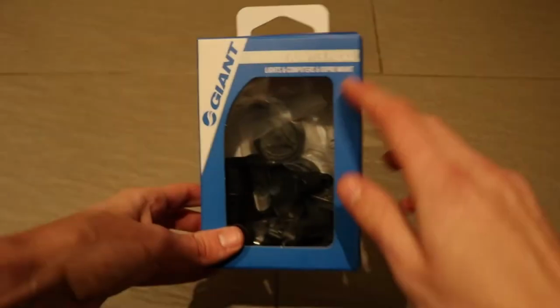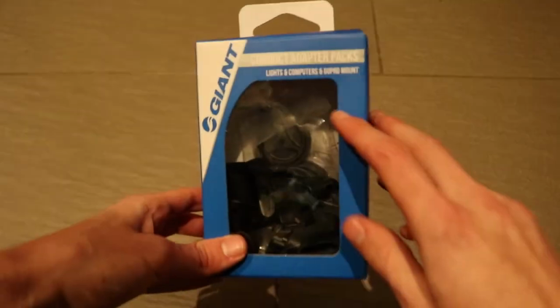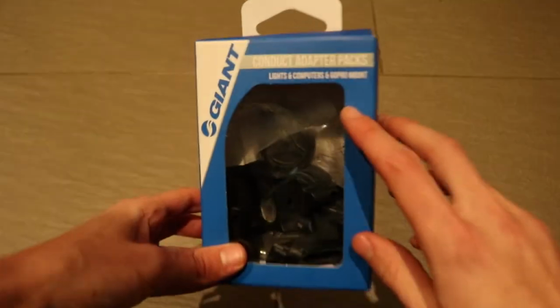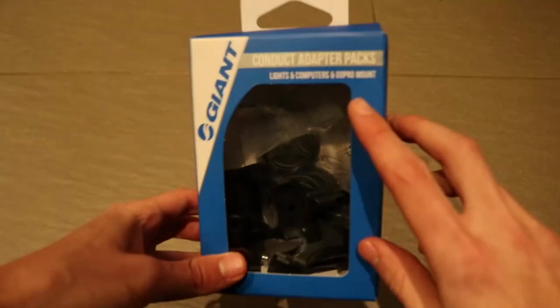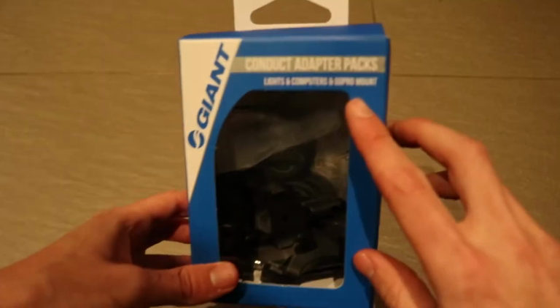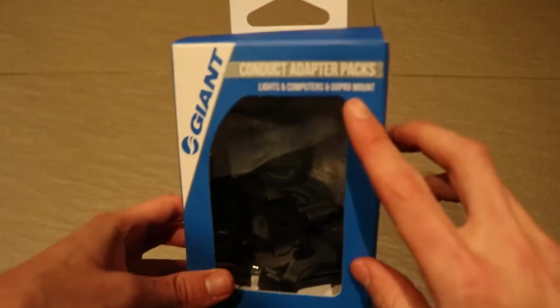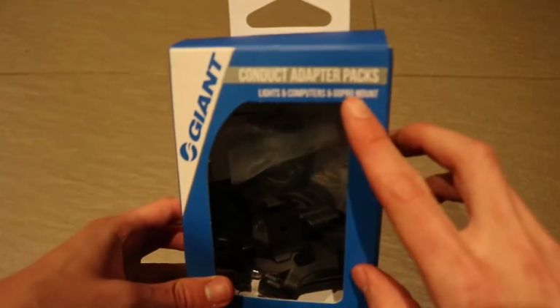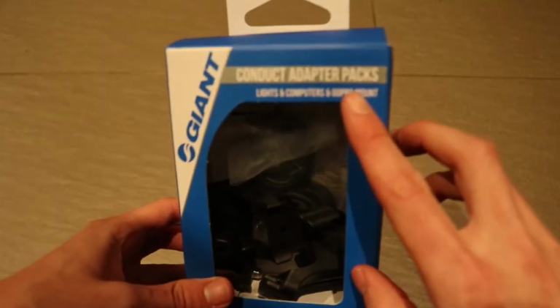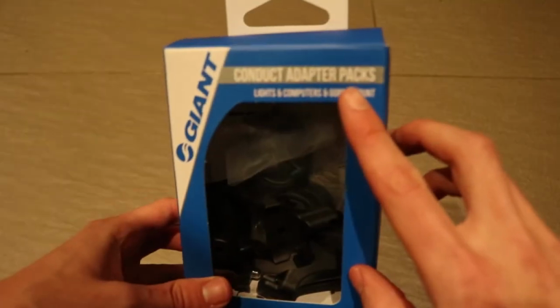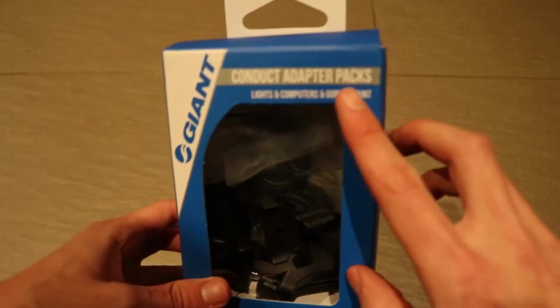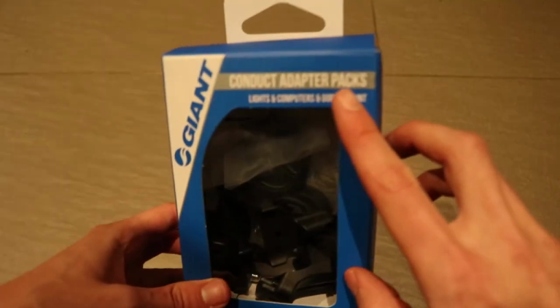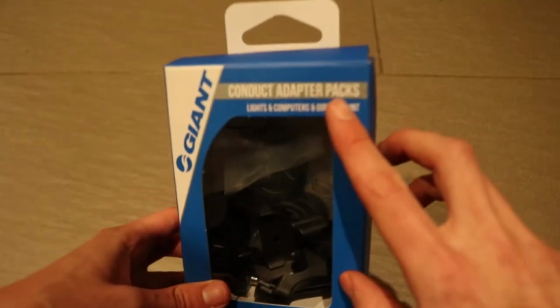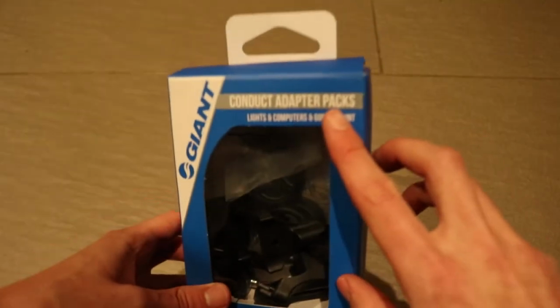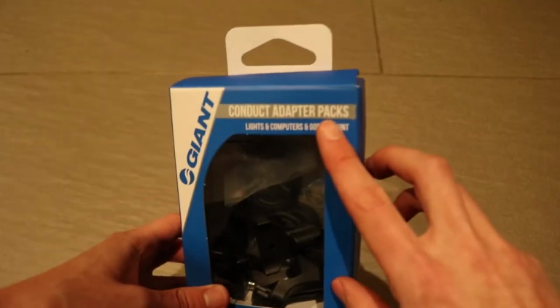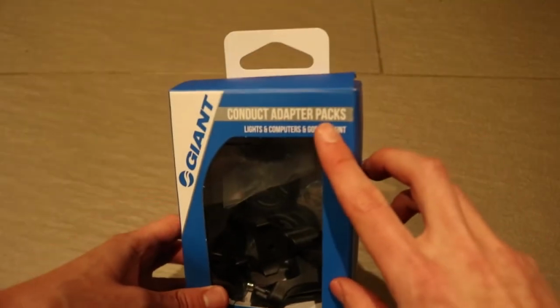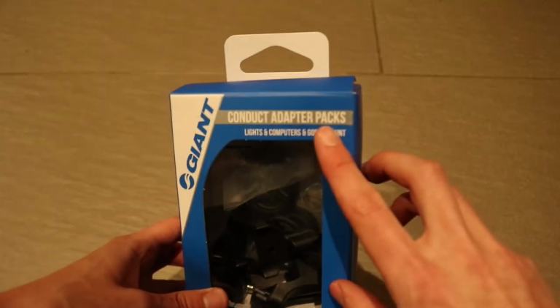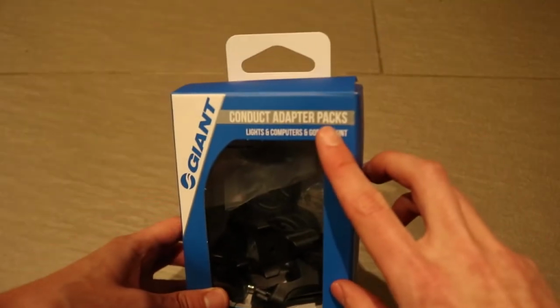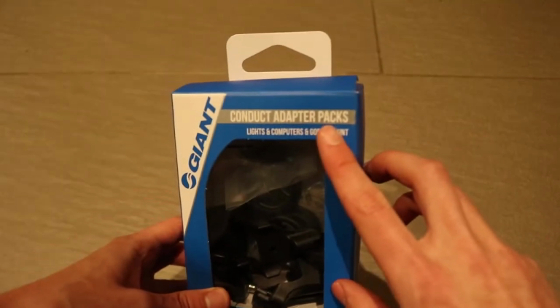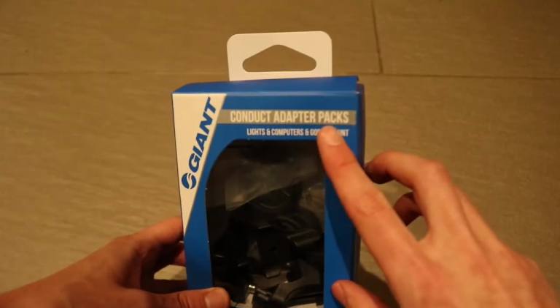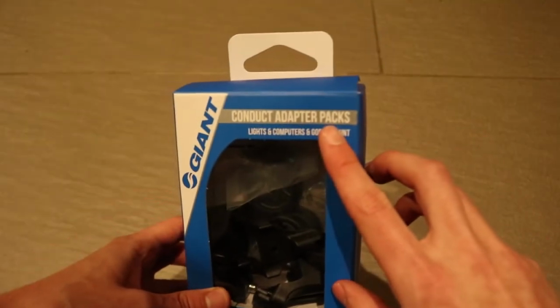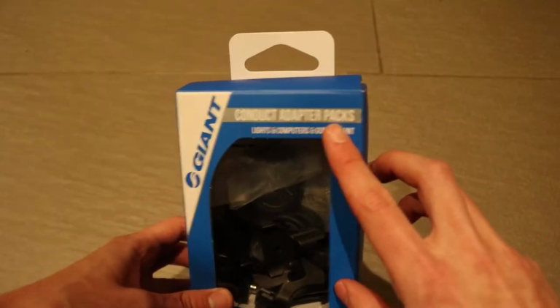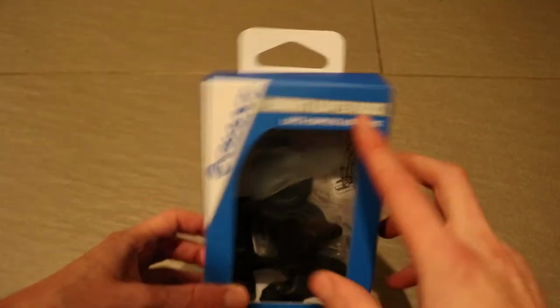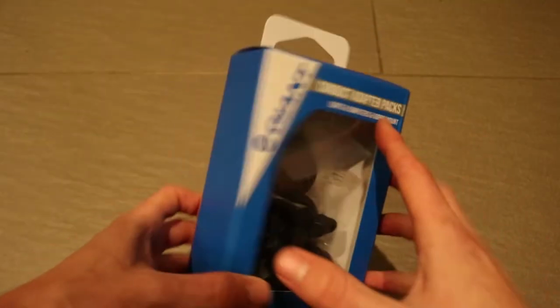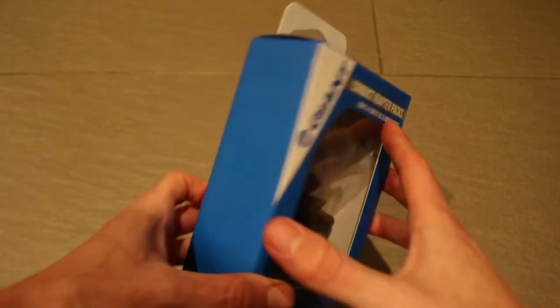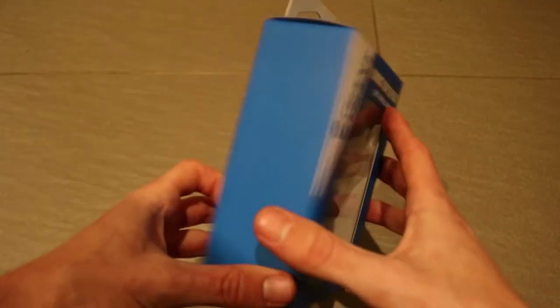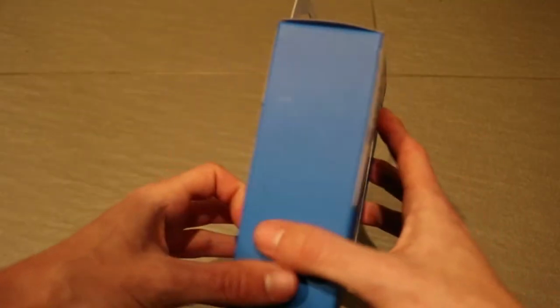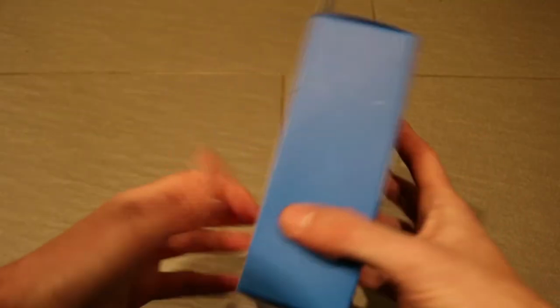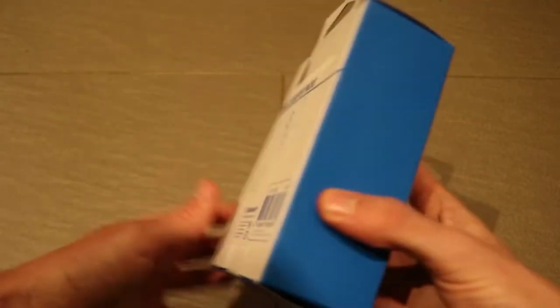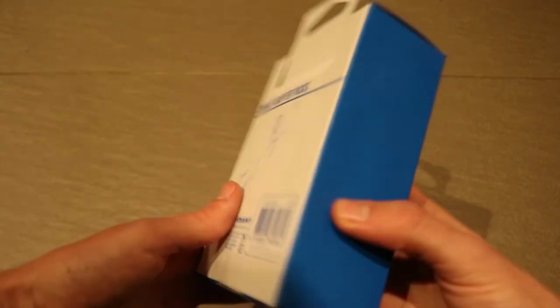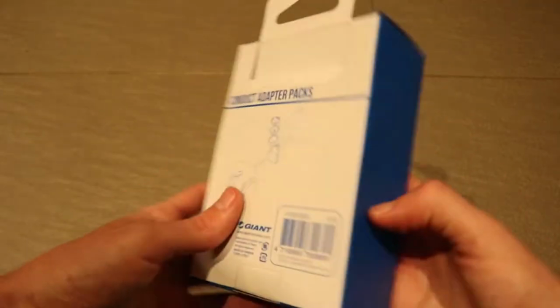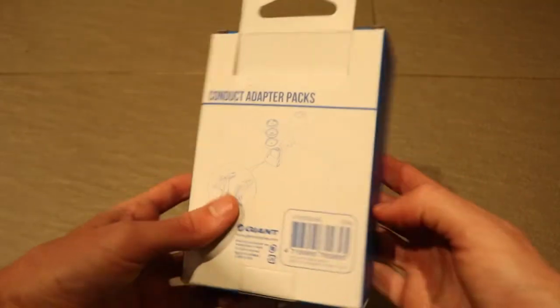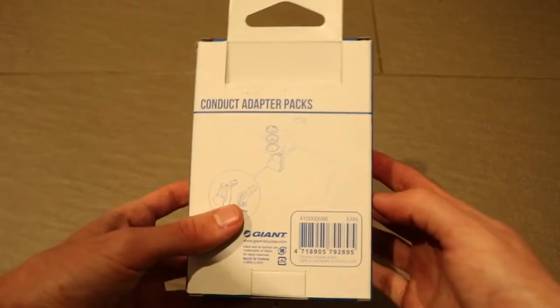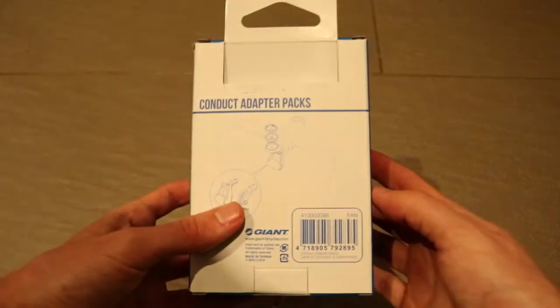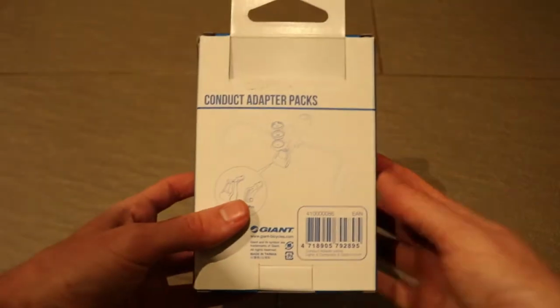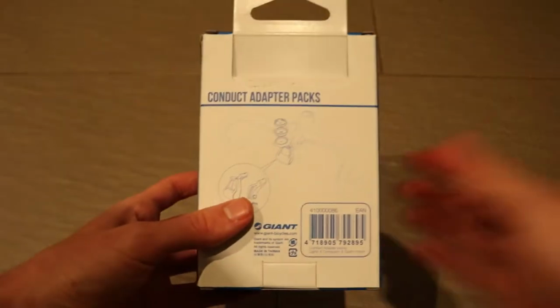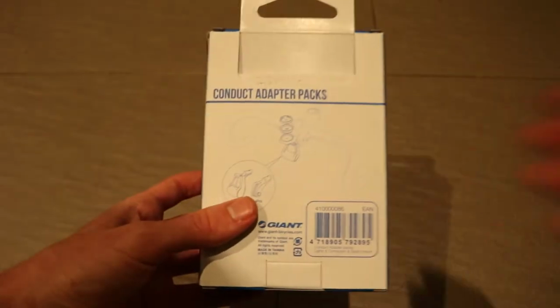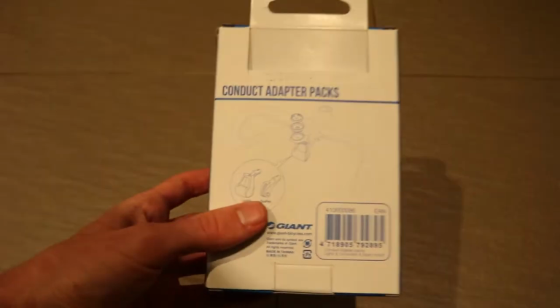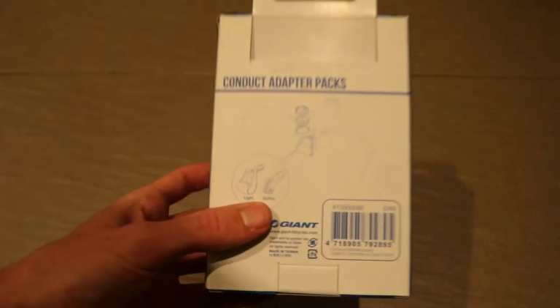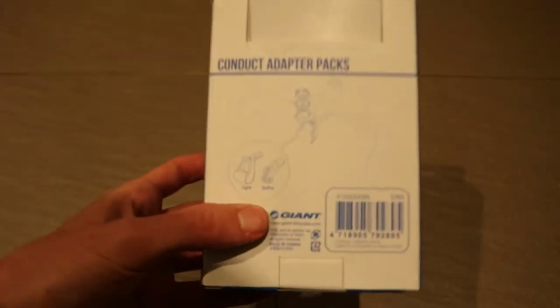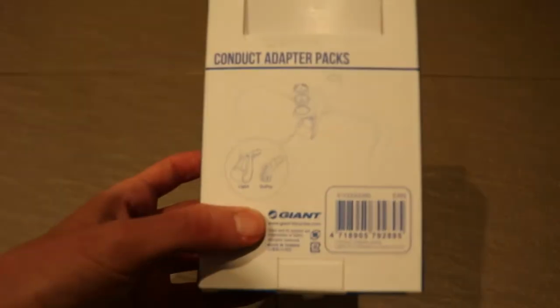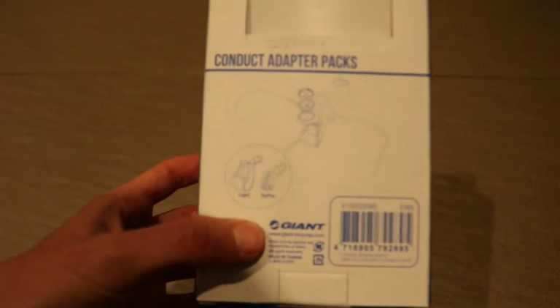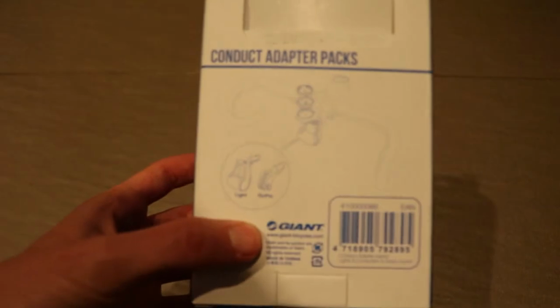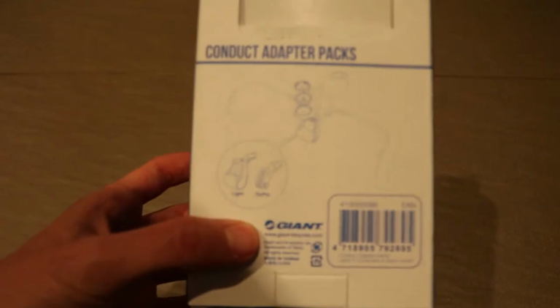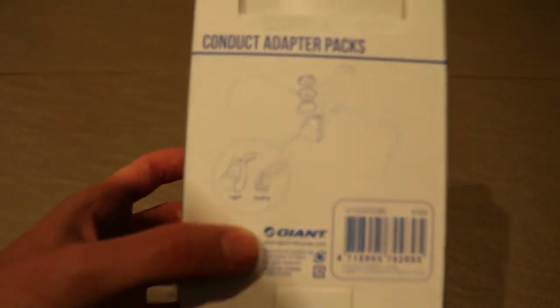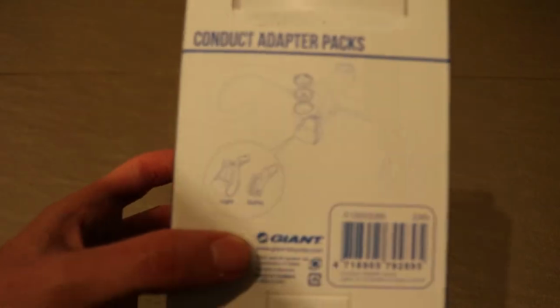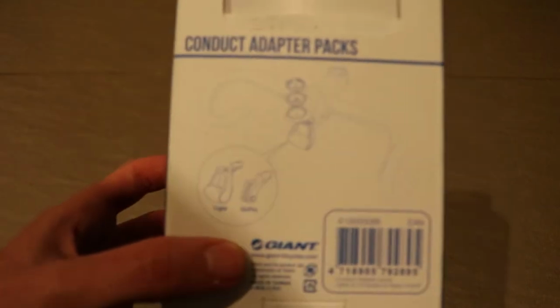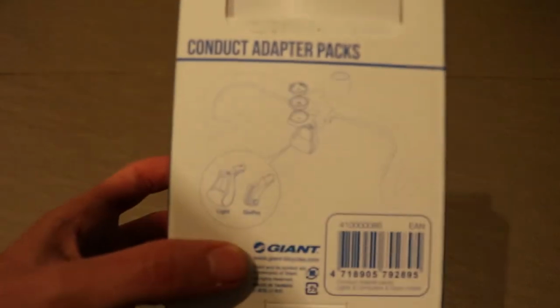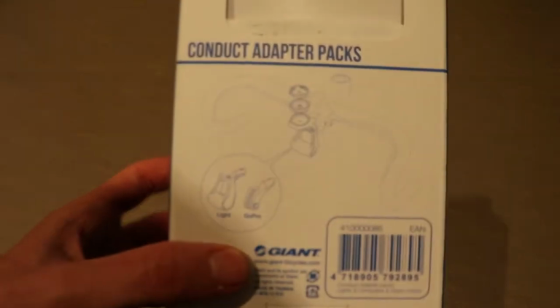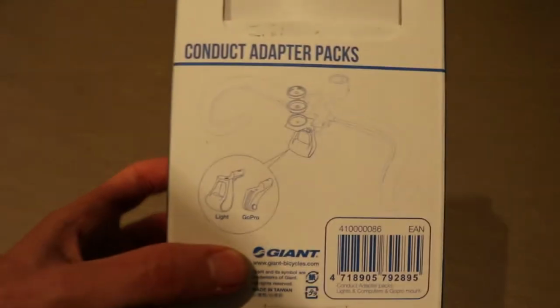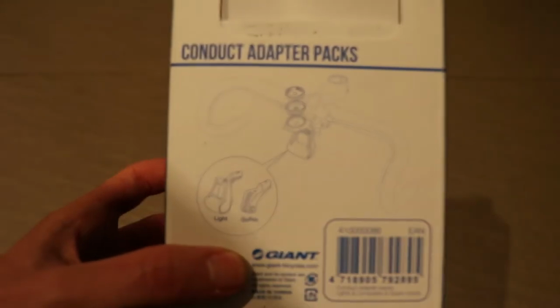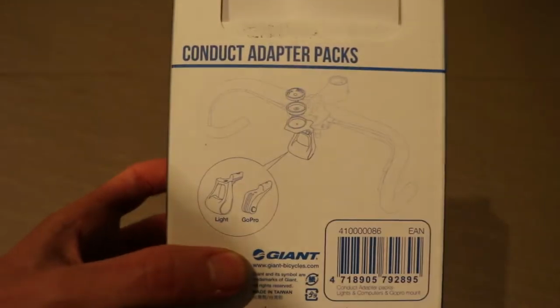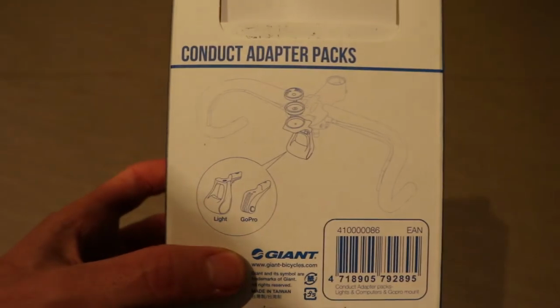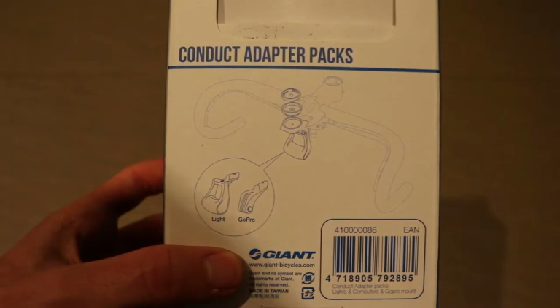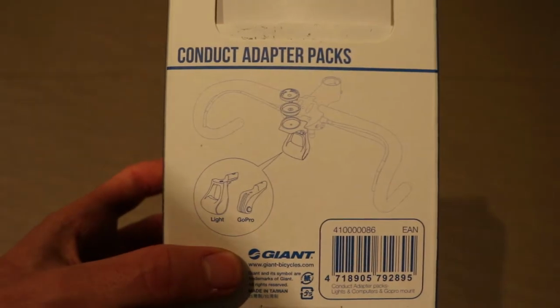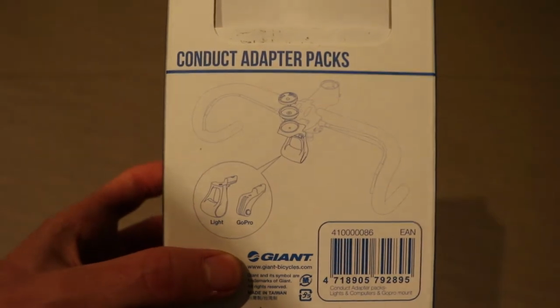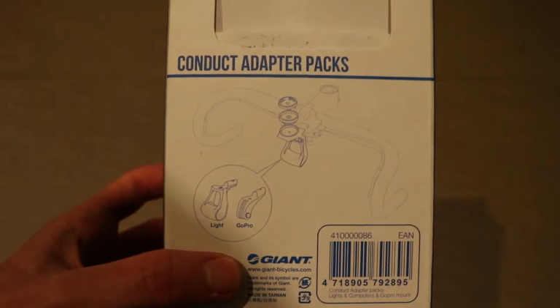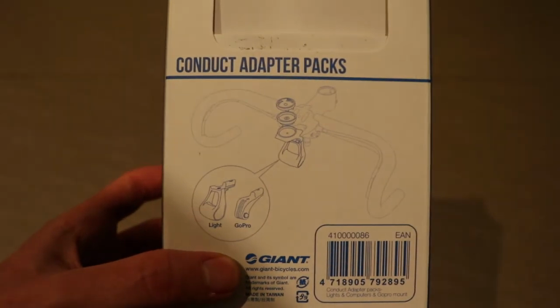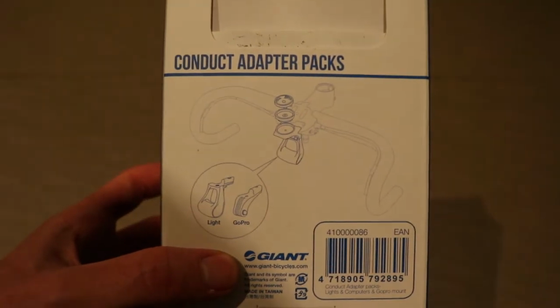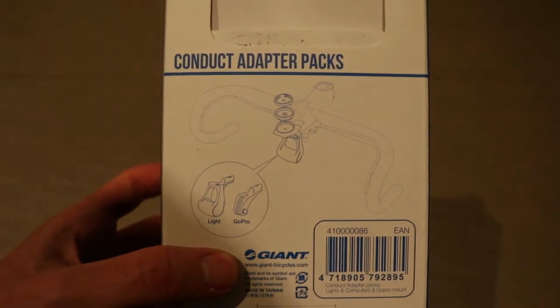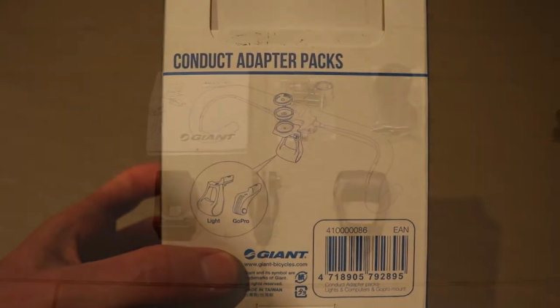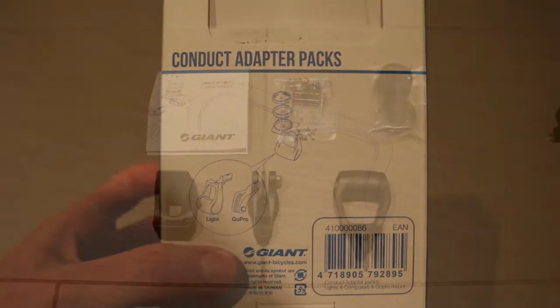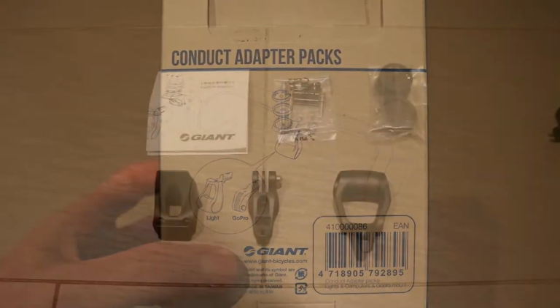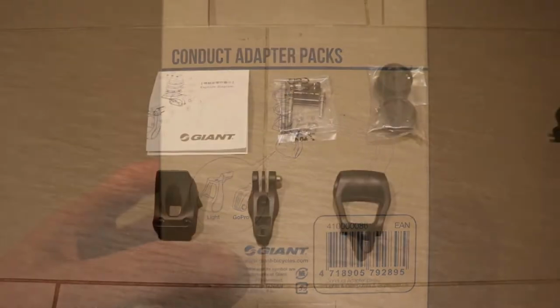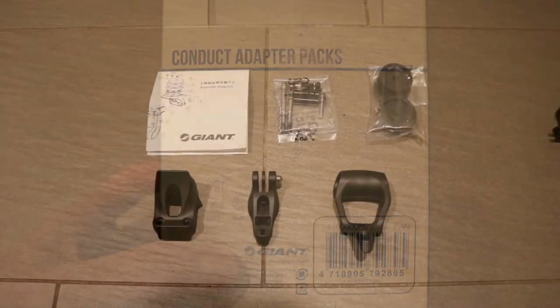In this video we're going to take a look at the Giant Conduct Accessory Adapter Pack: what's included, how it works, and how to install it onto a bike.